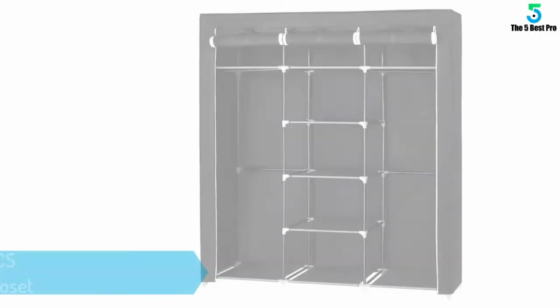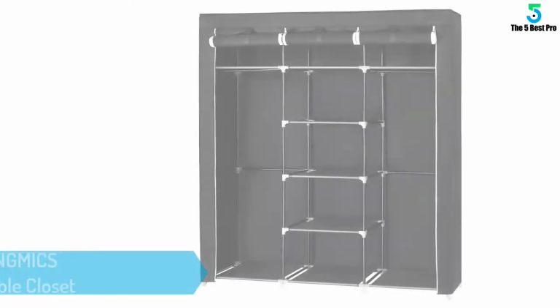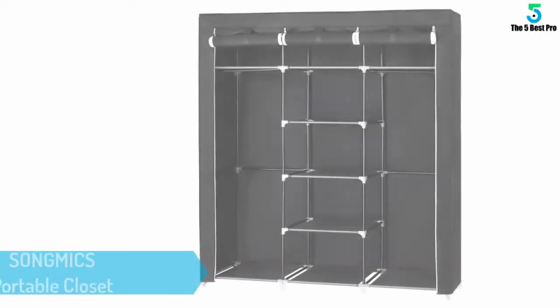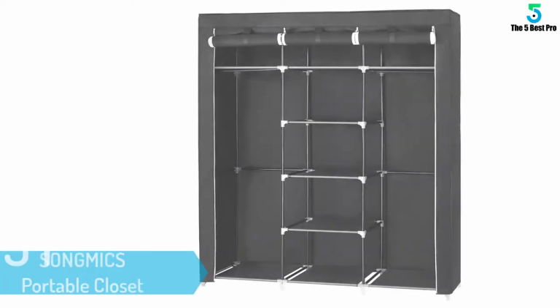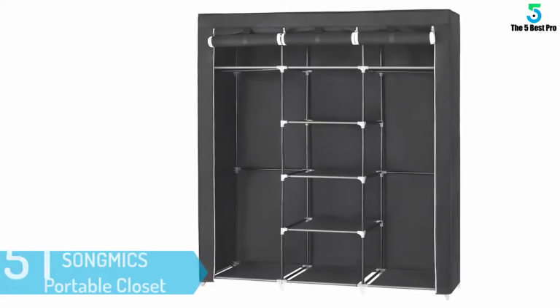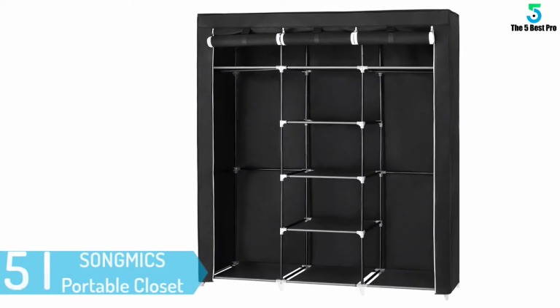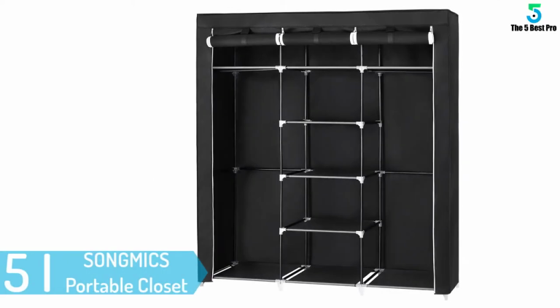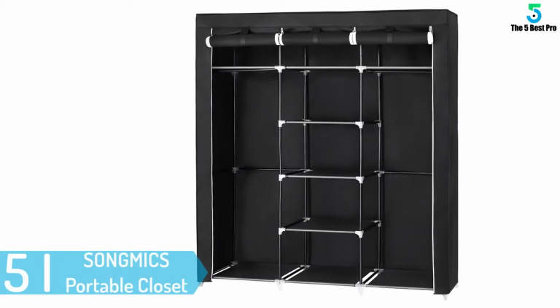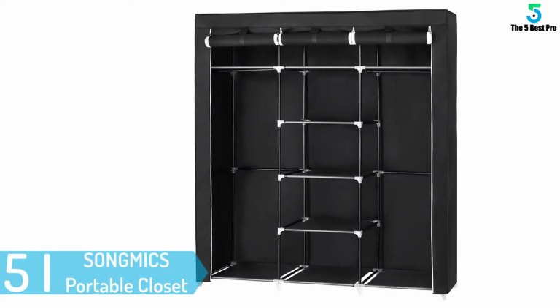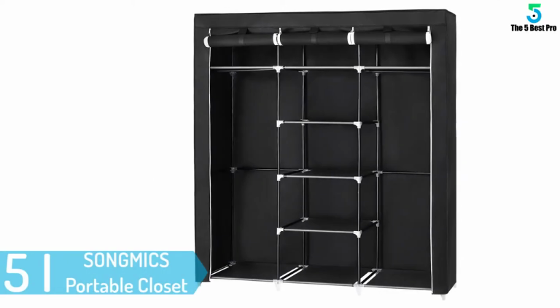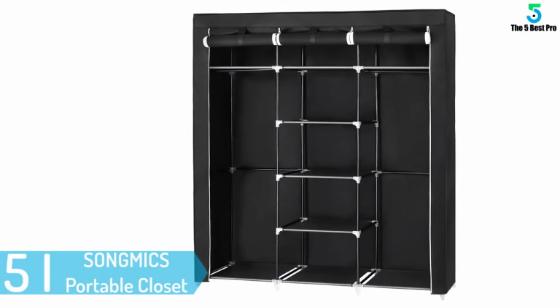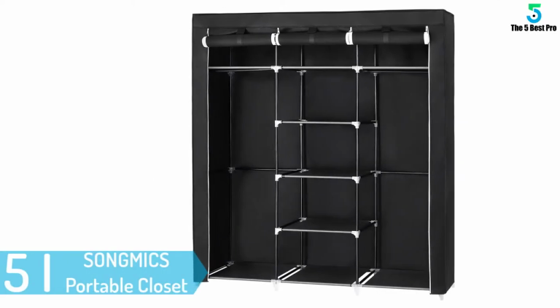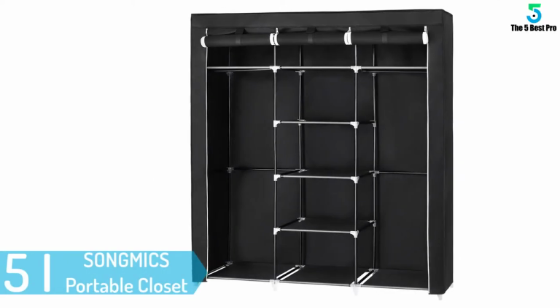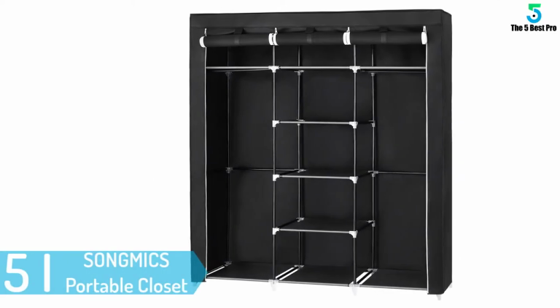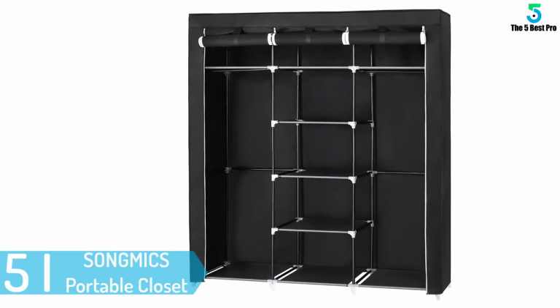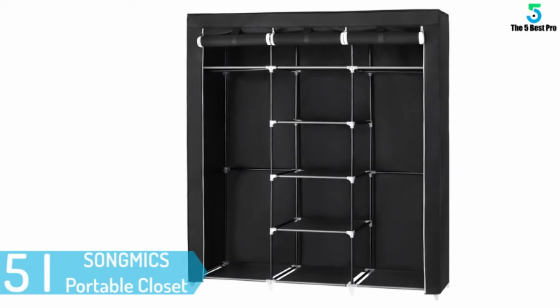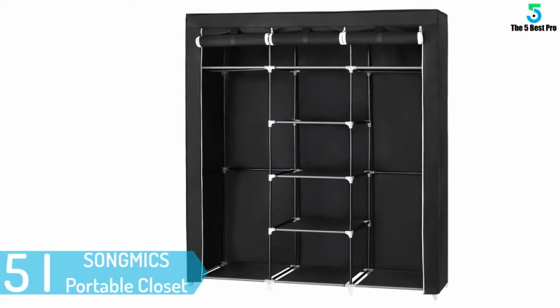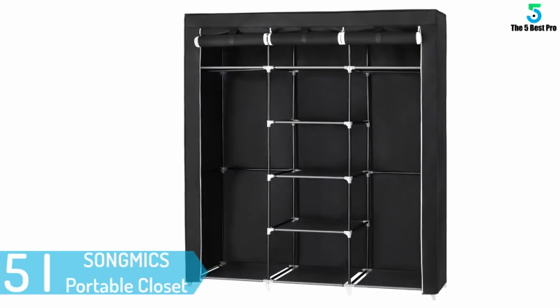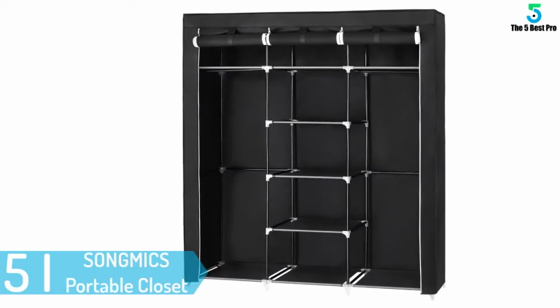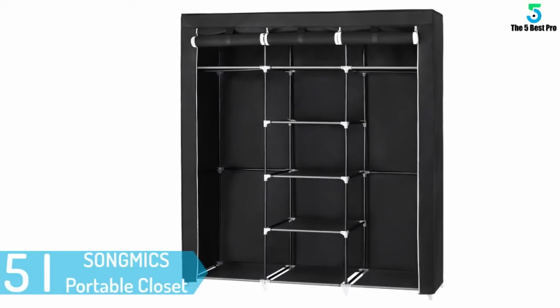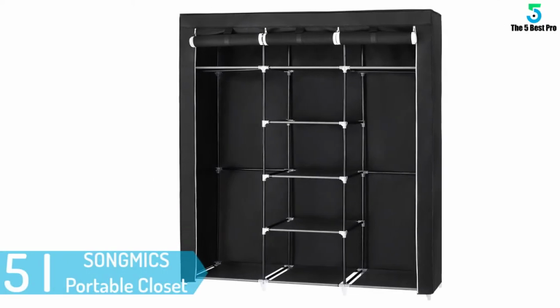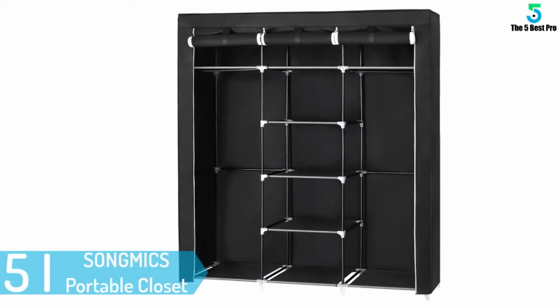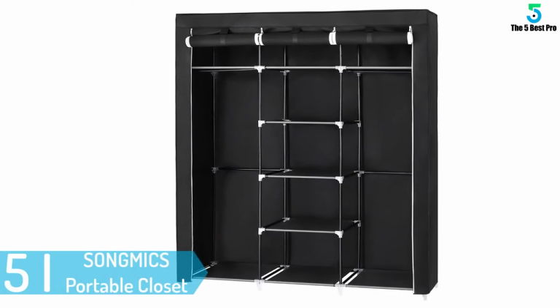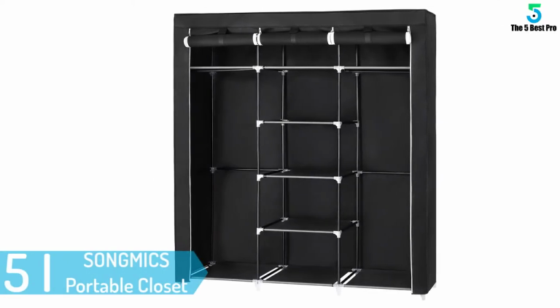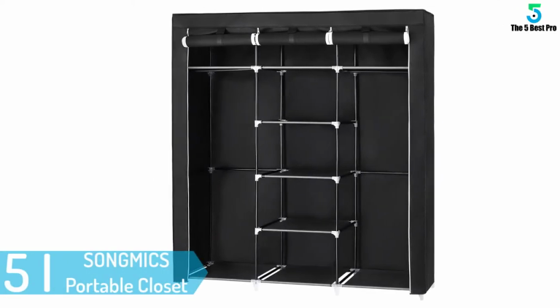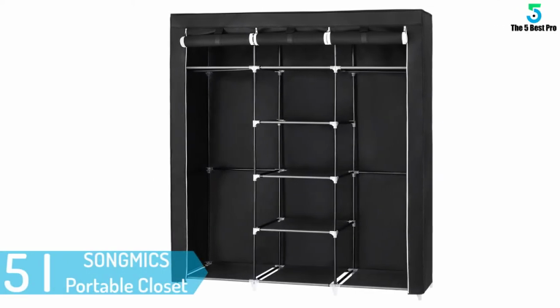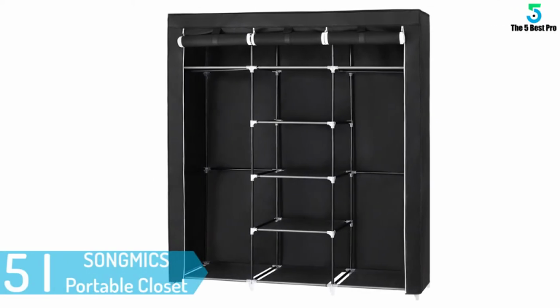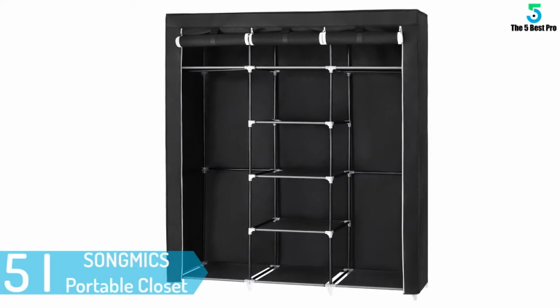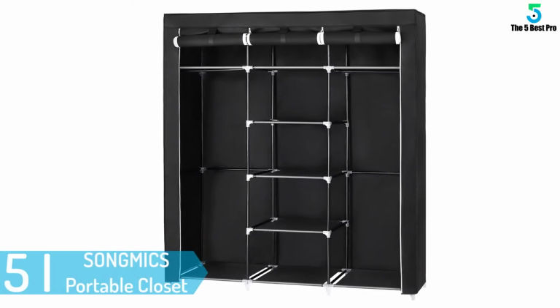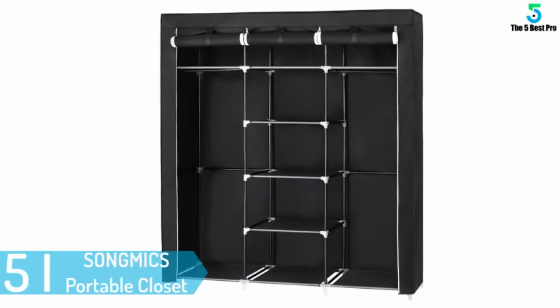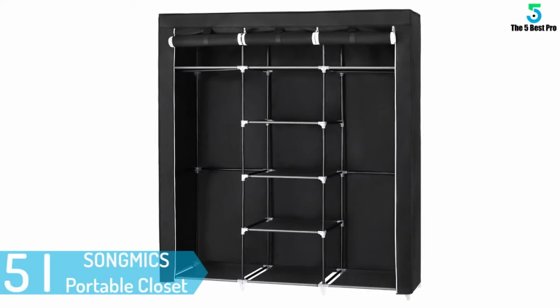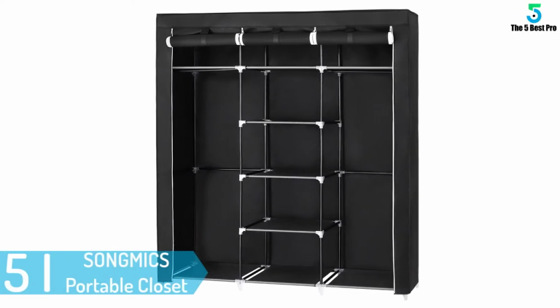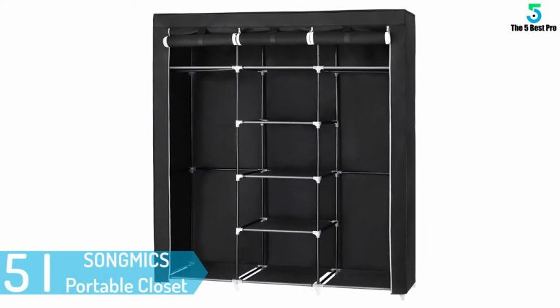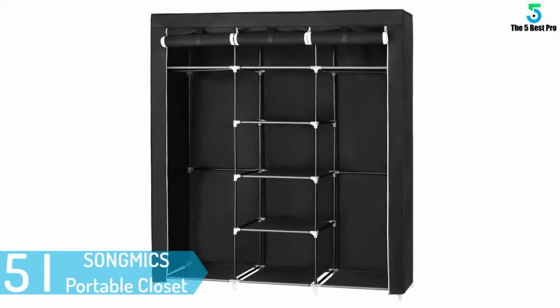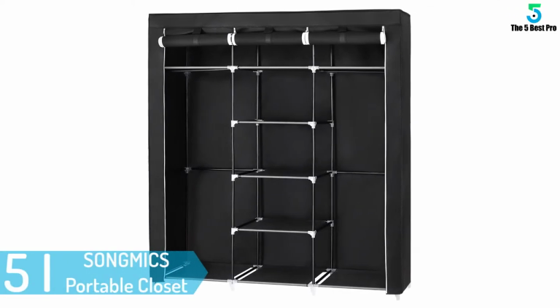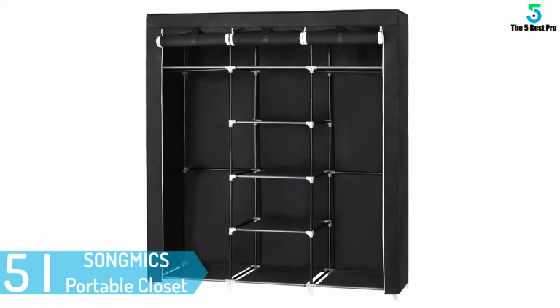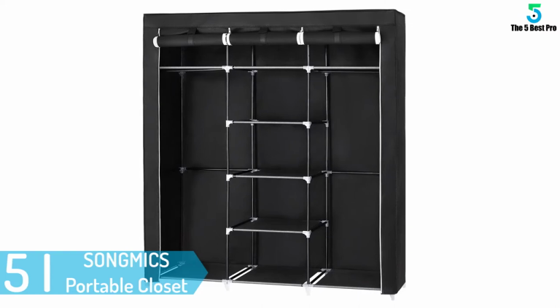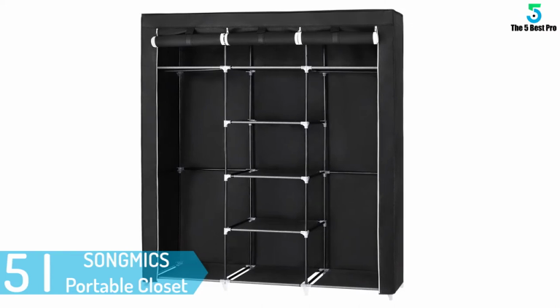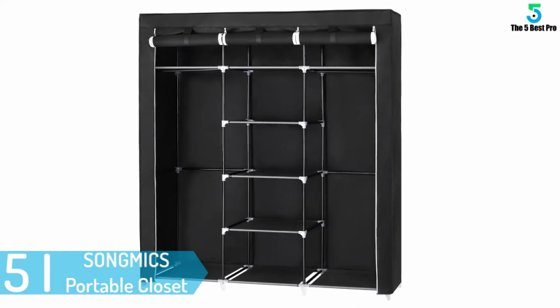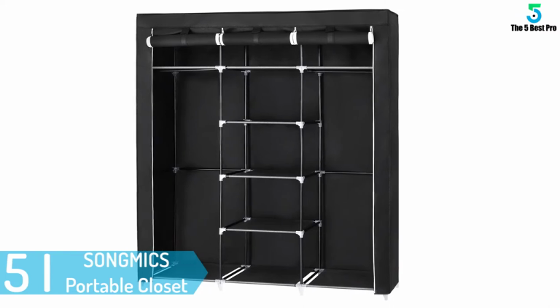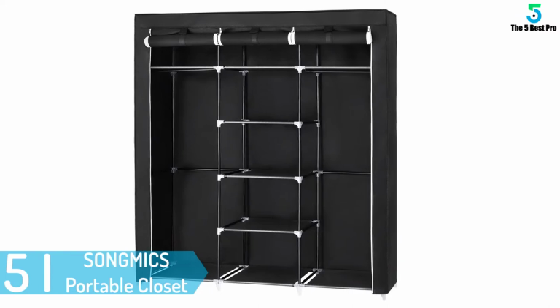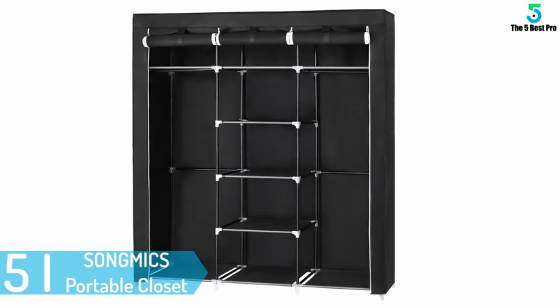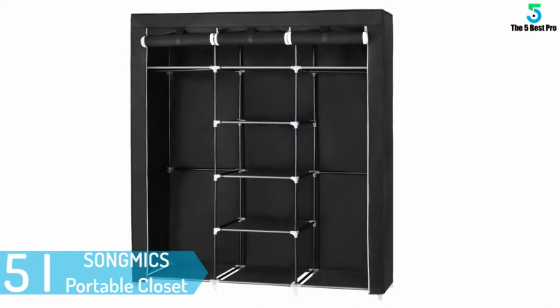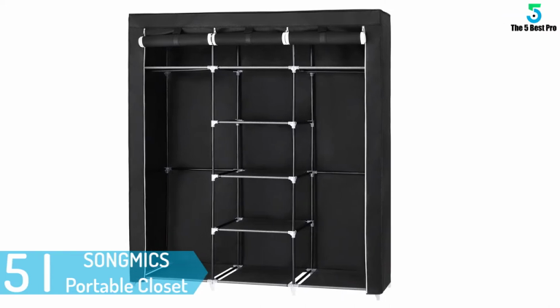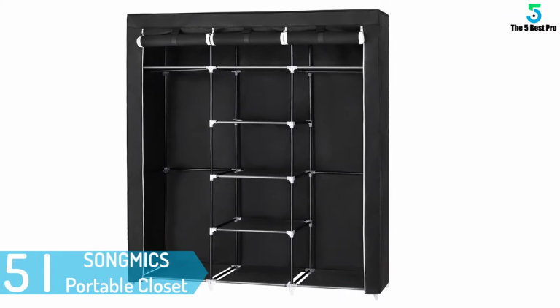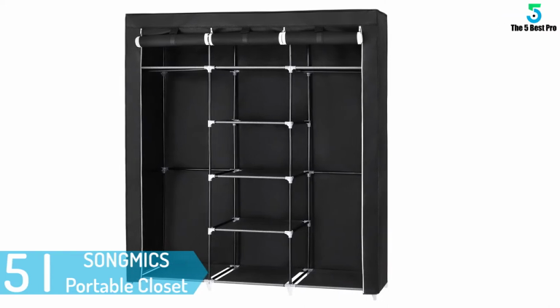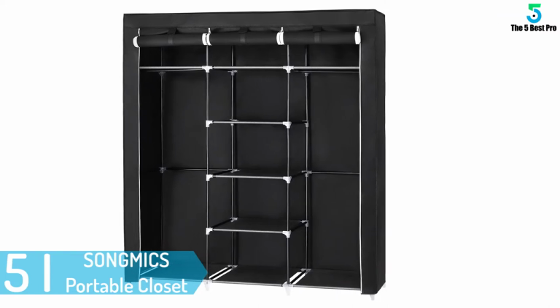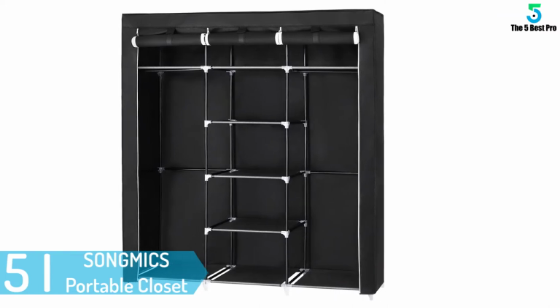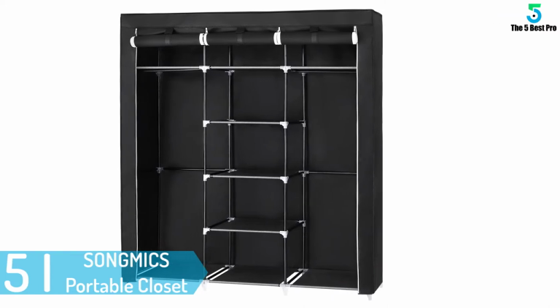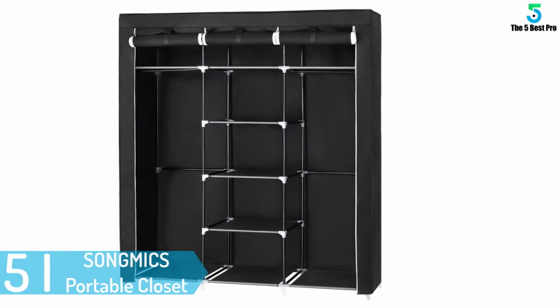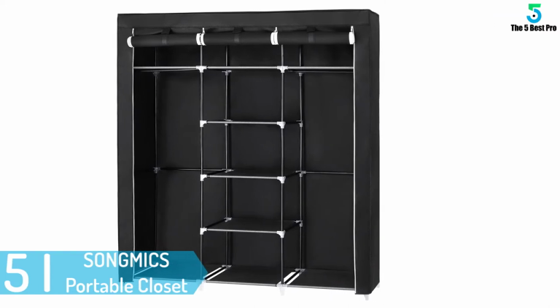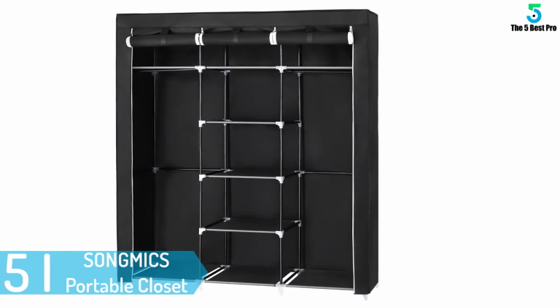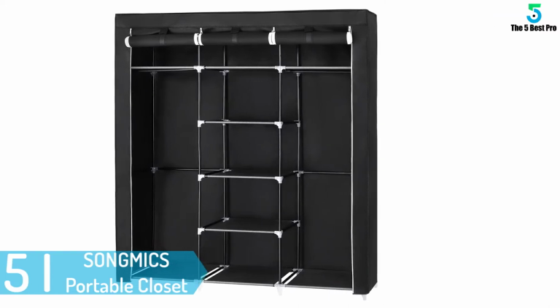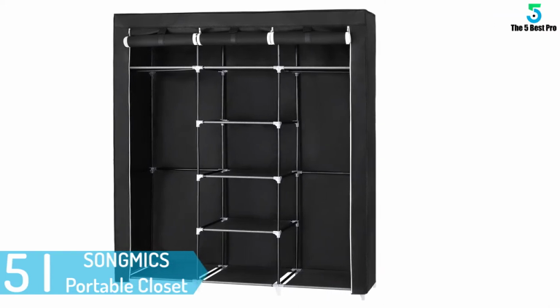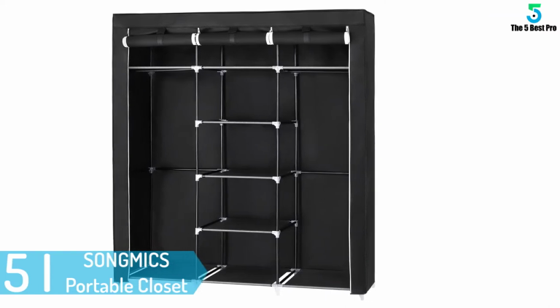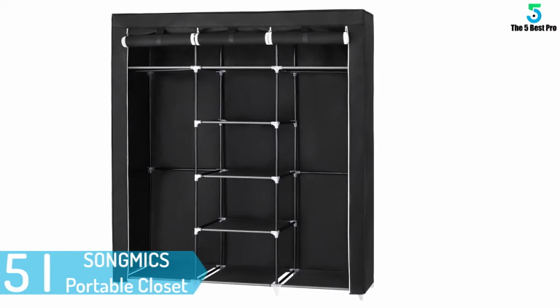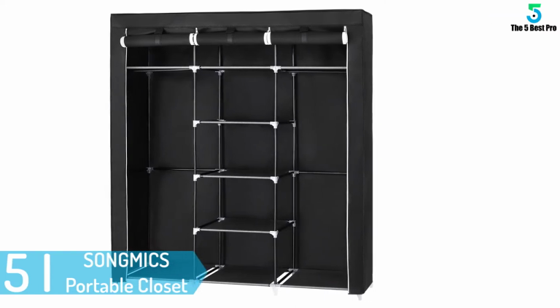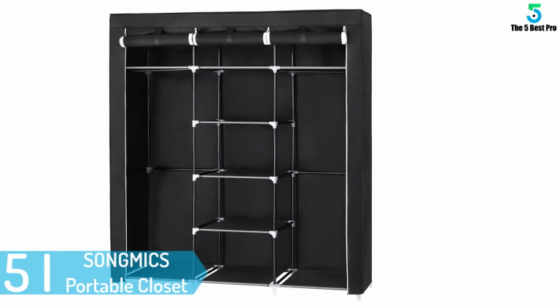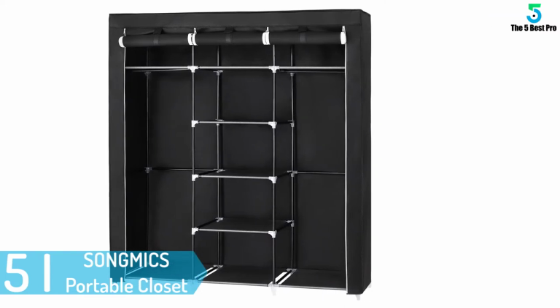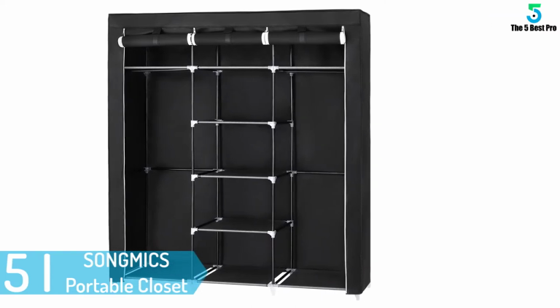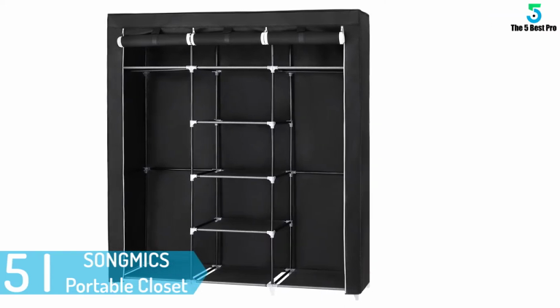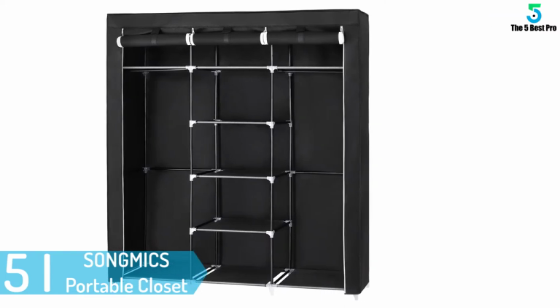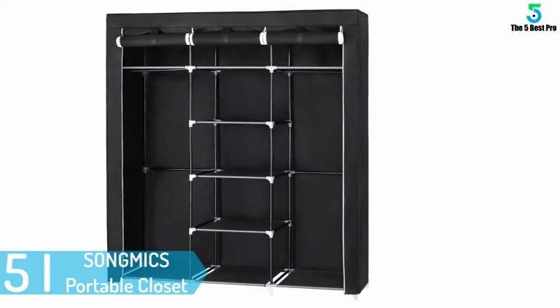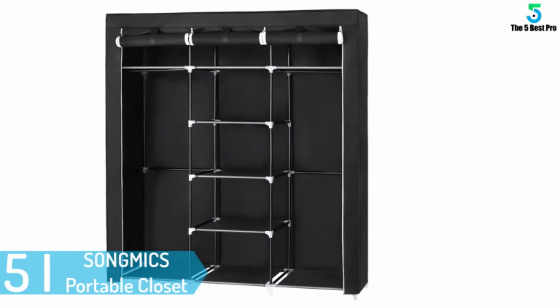Starting at number 5: Song Mike's portable closet. Maybe you are still here and not sure about which closet to buy.